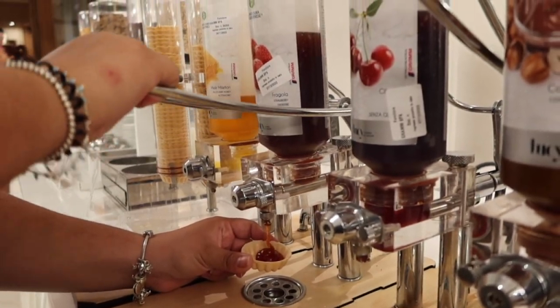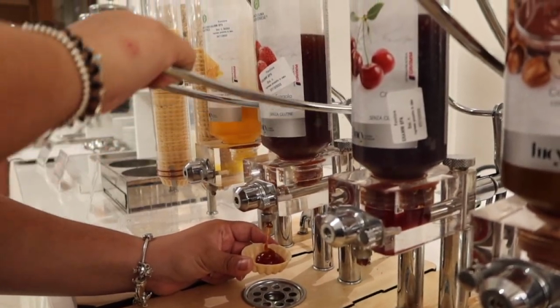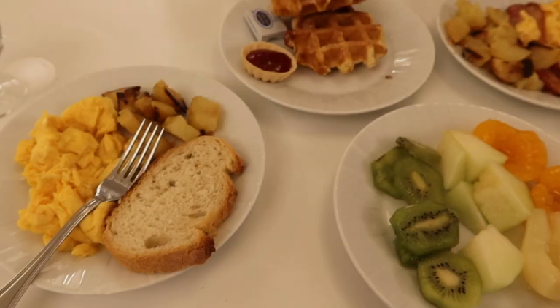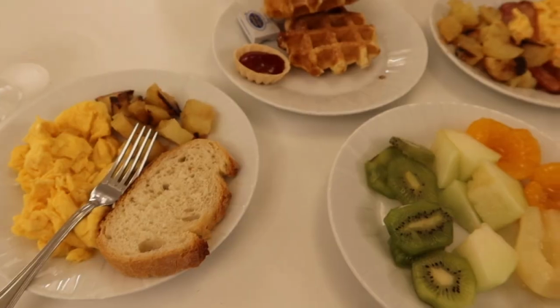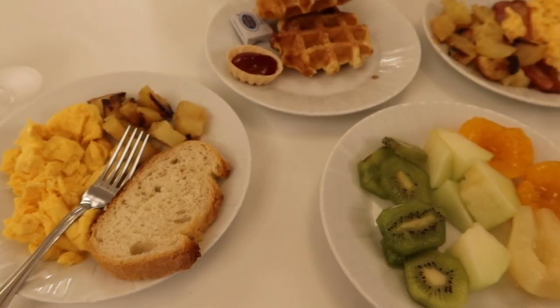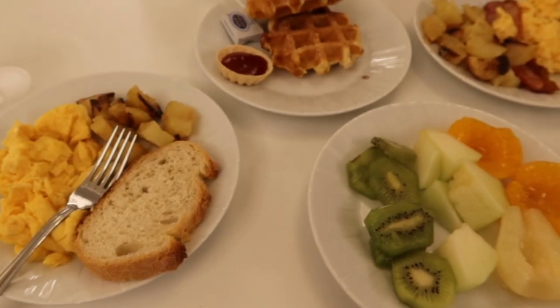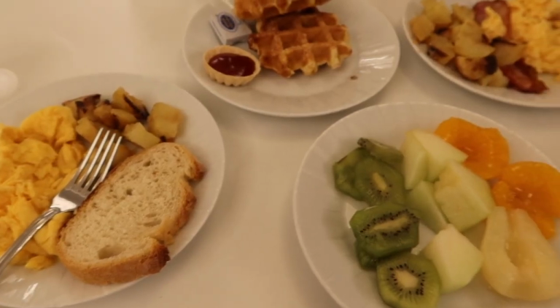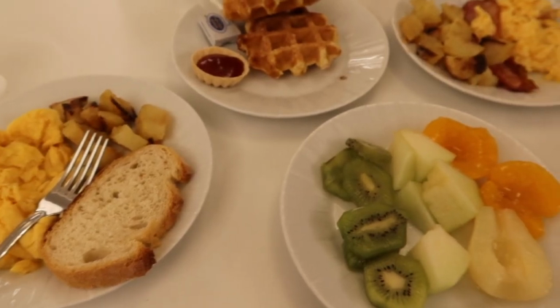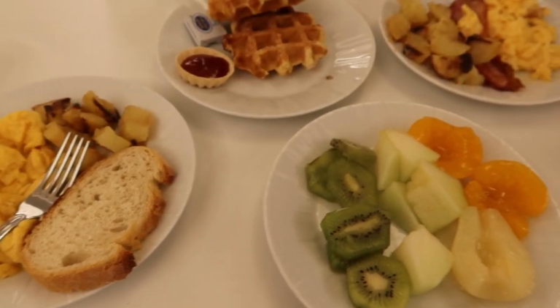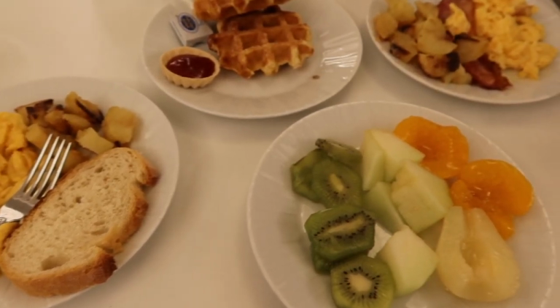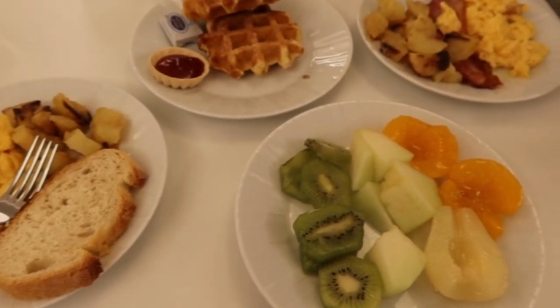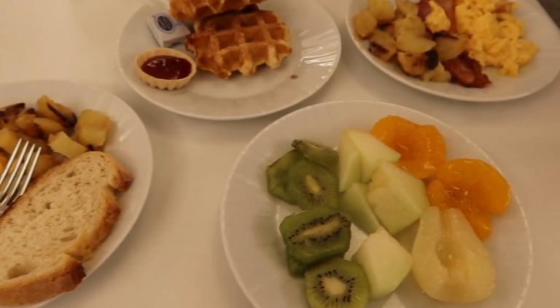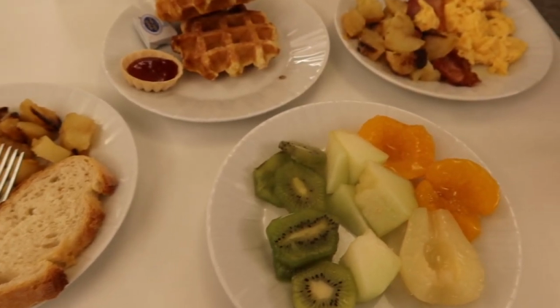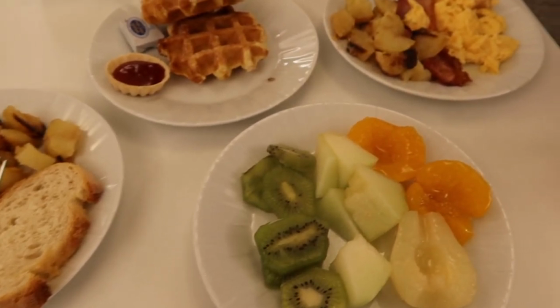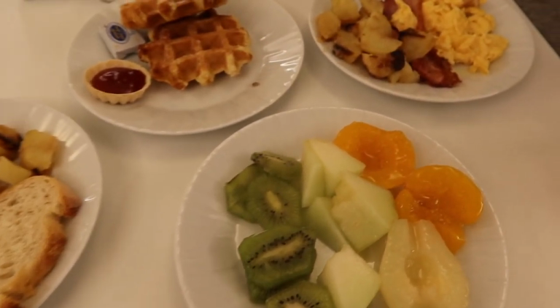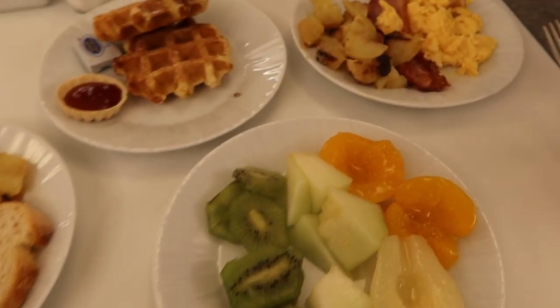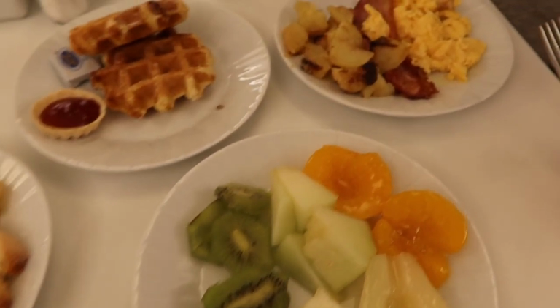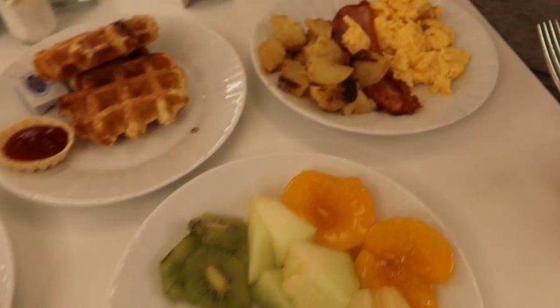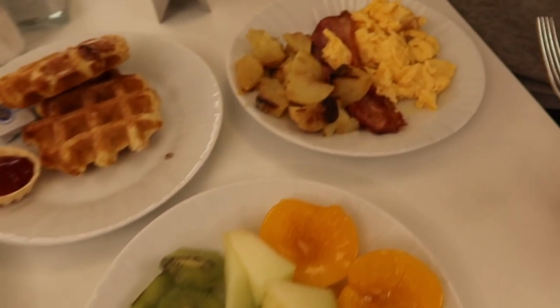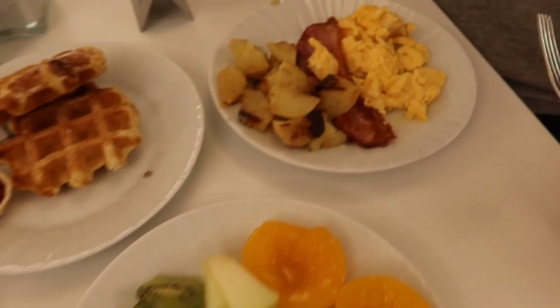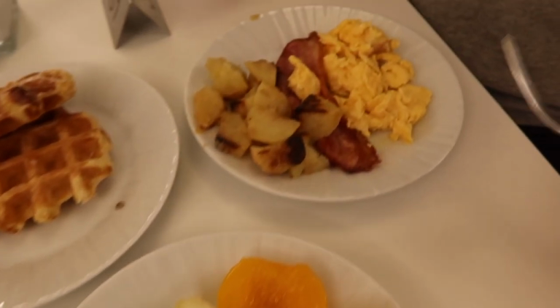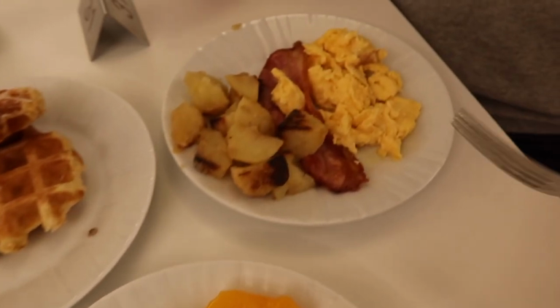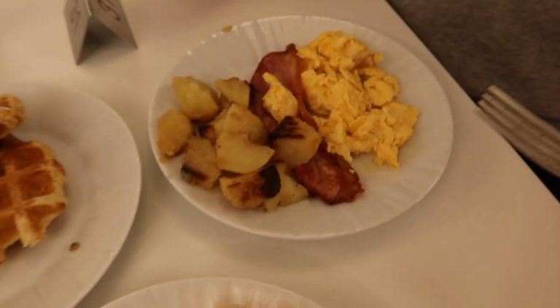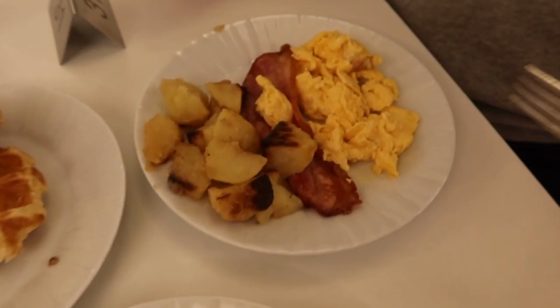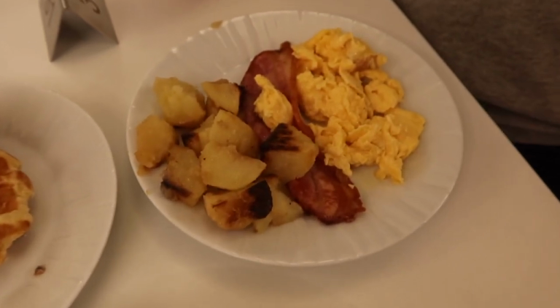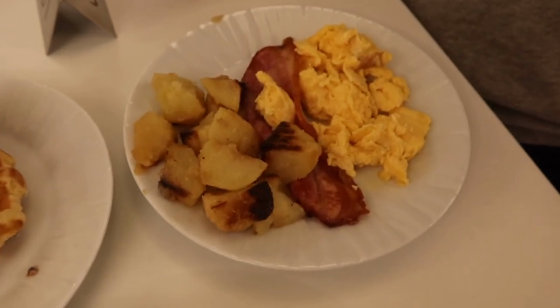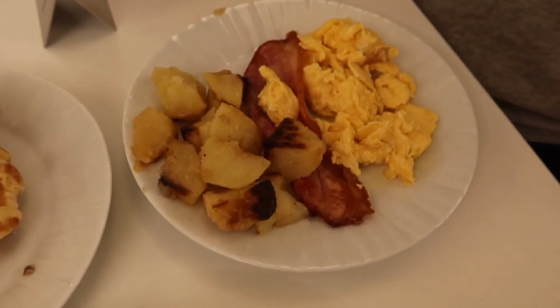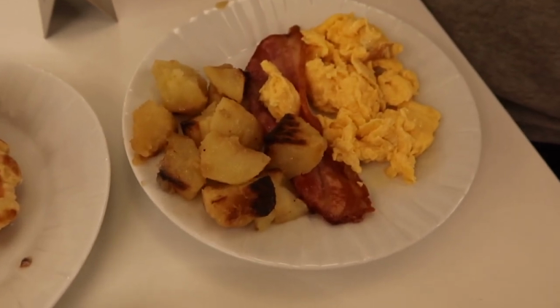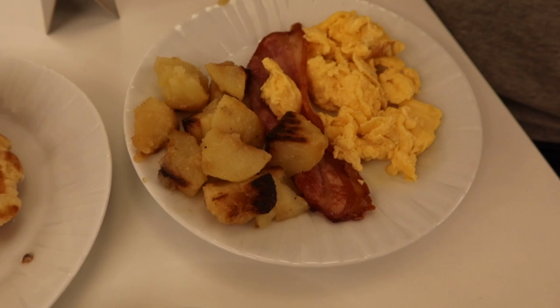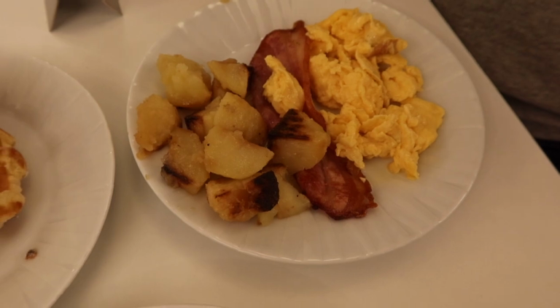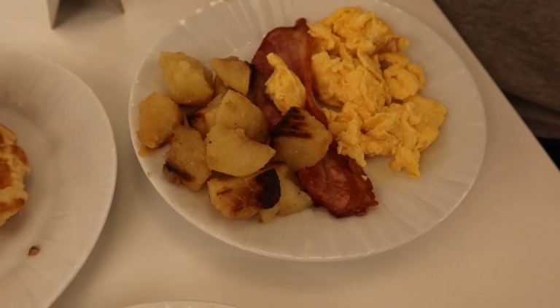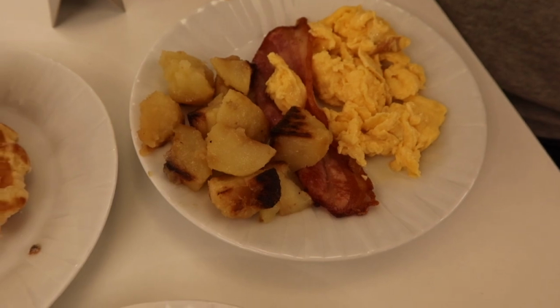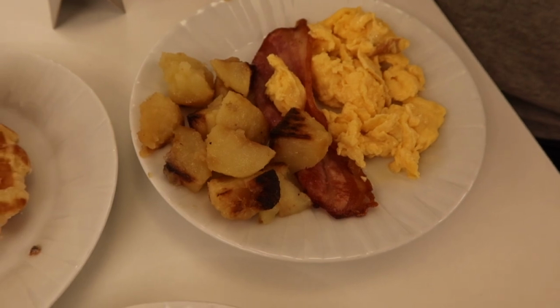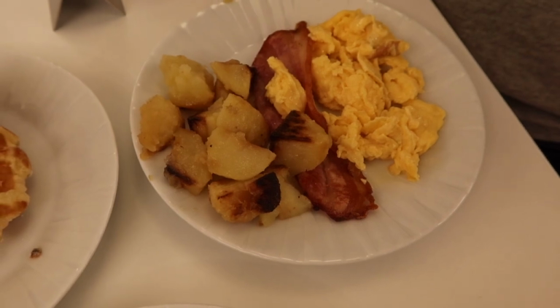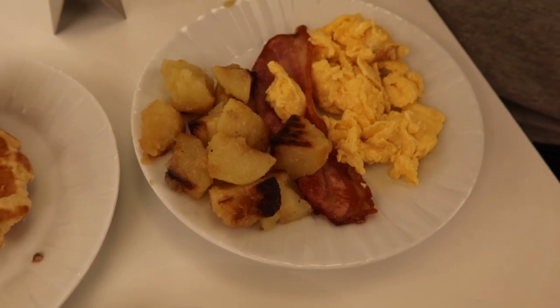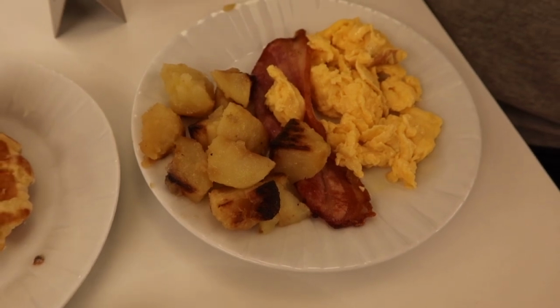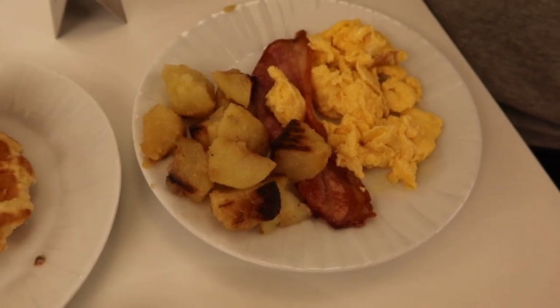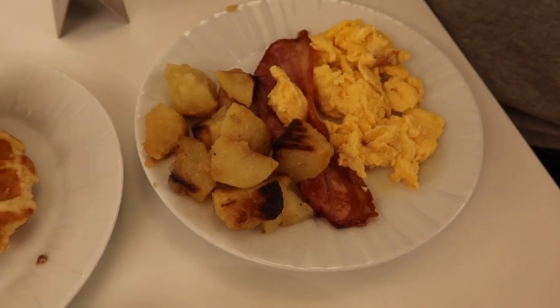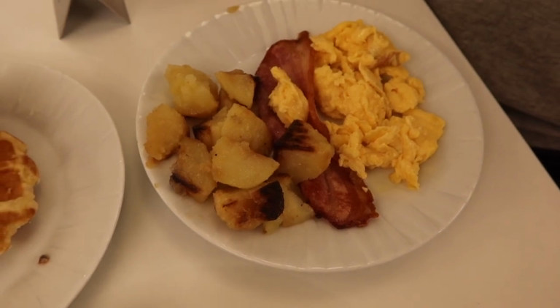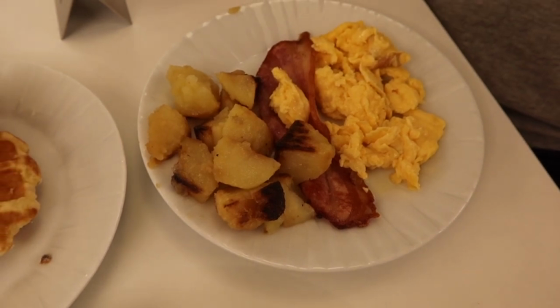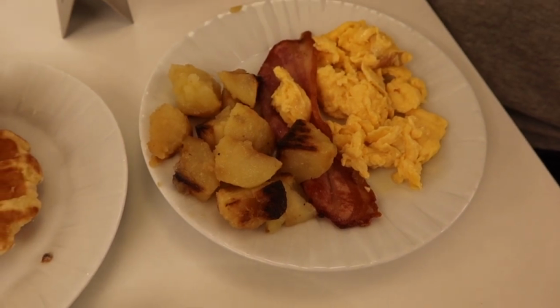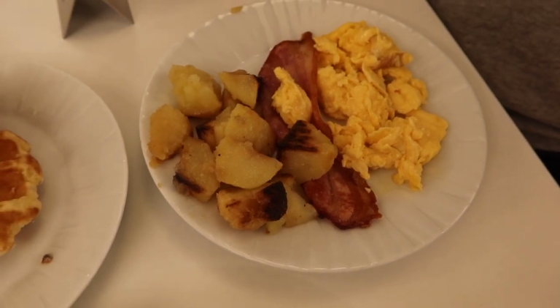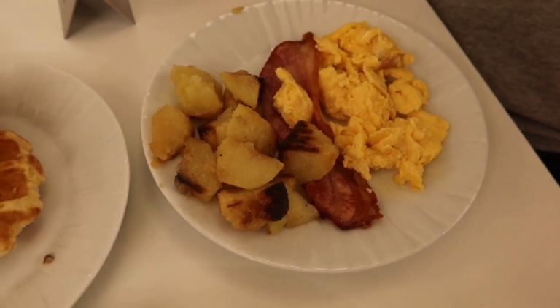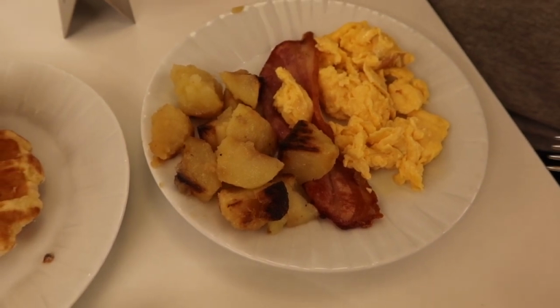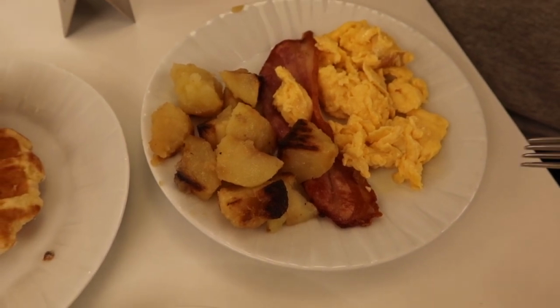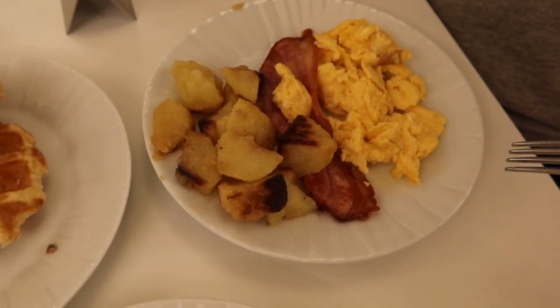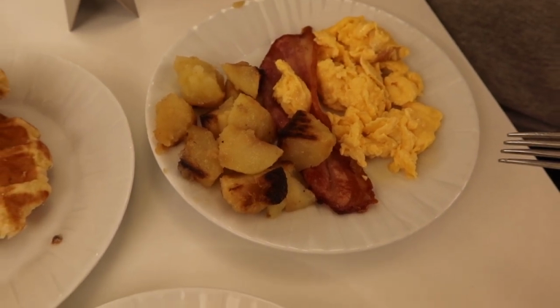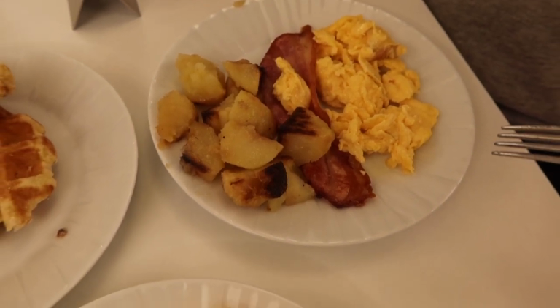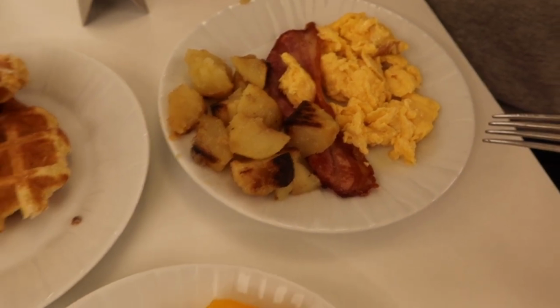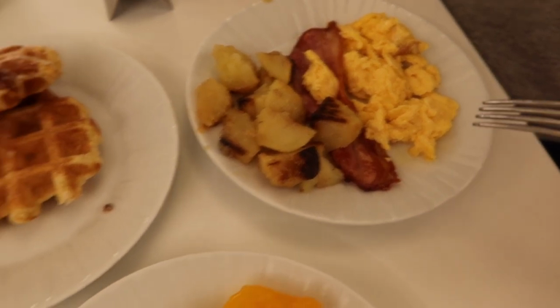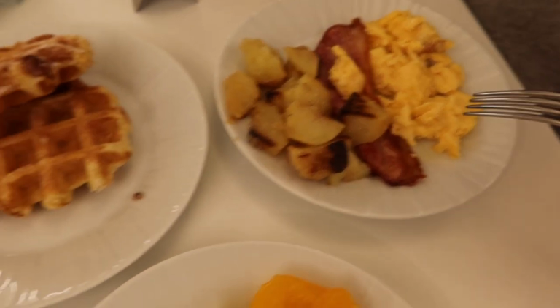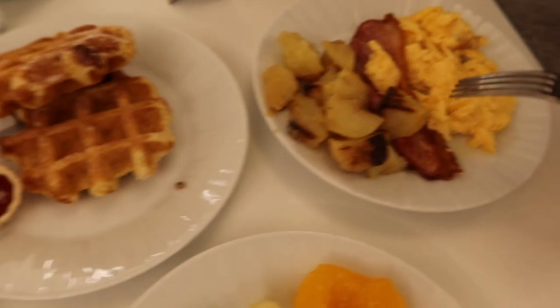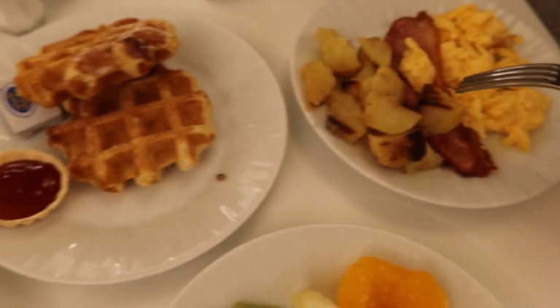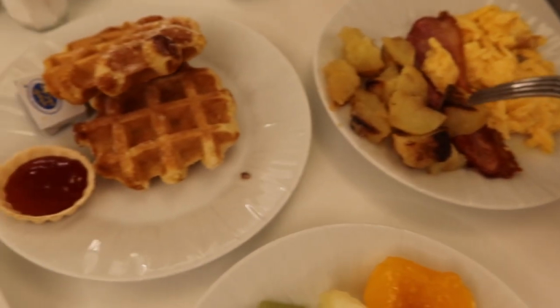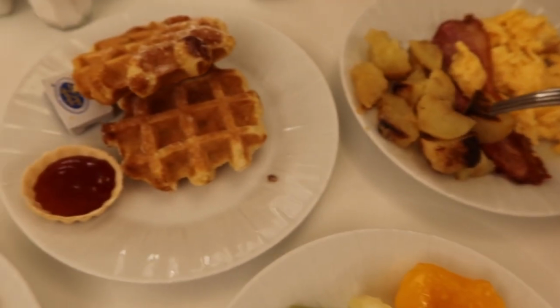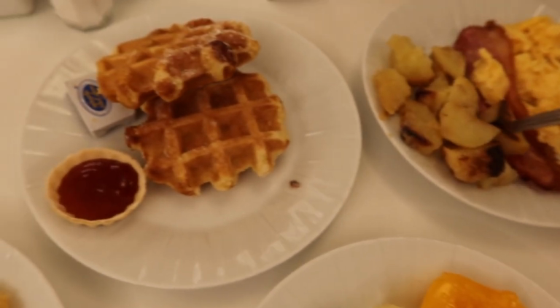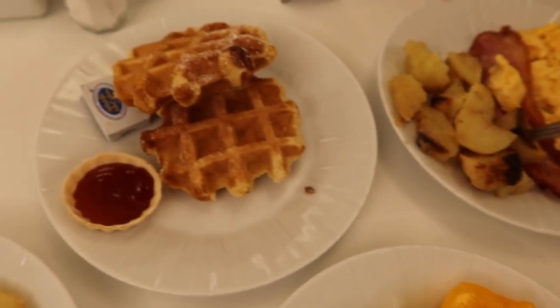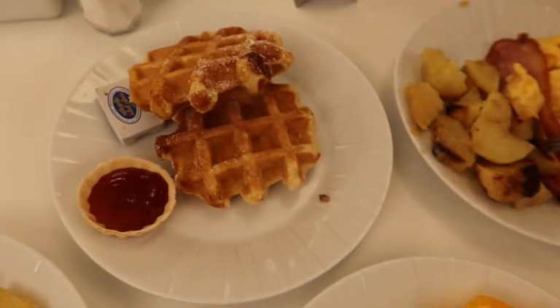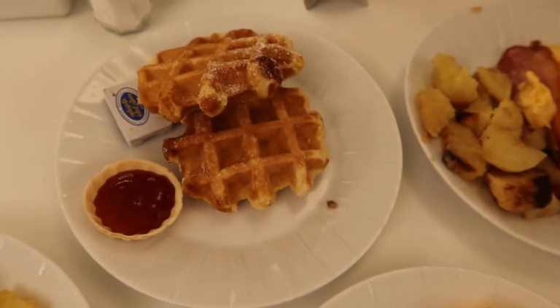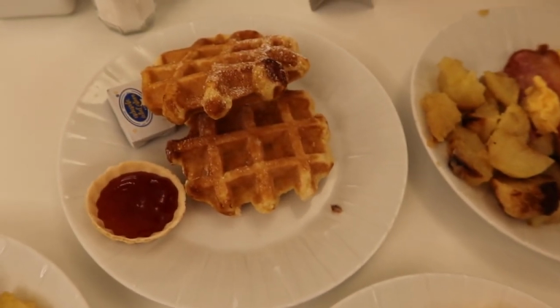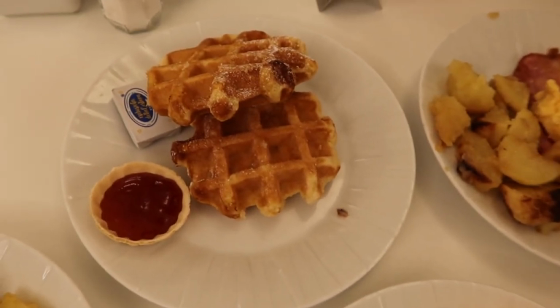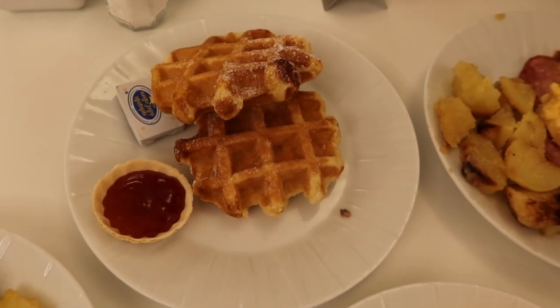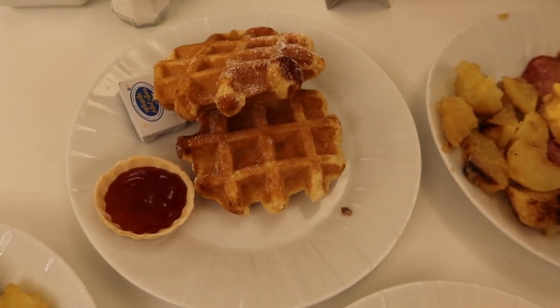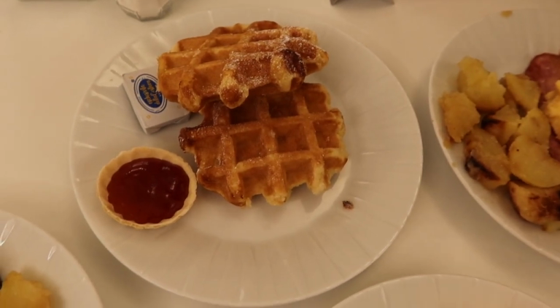This is what our breakfast looks like. My sister got scrambled eggs, bacon, and potatoes. We each got a waffle.